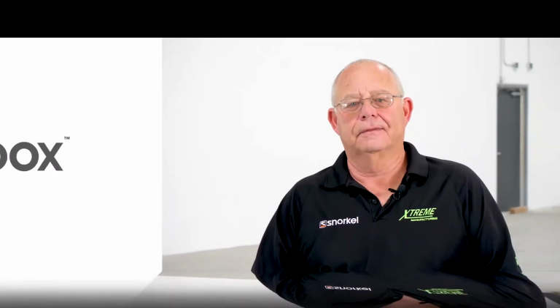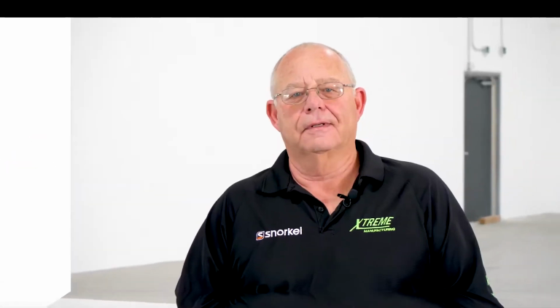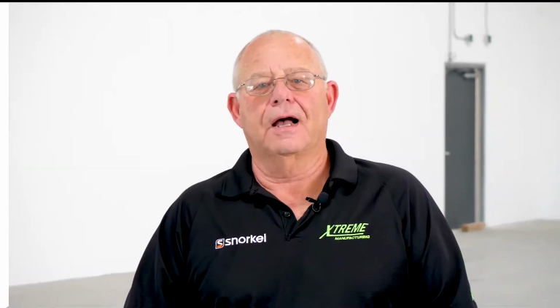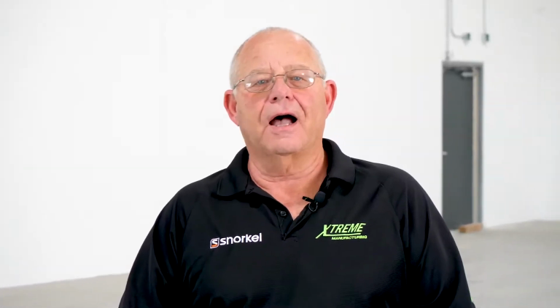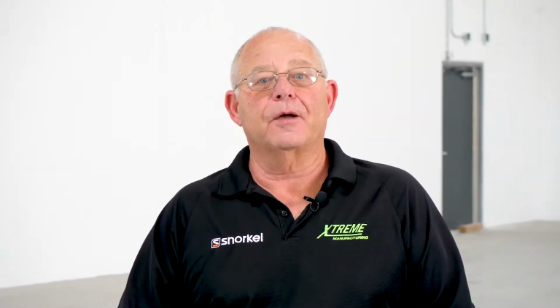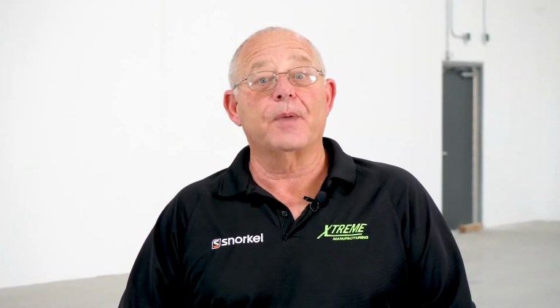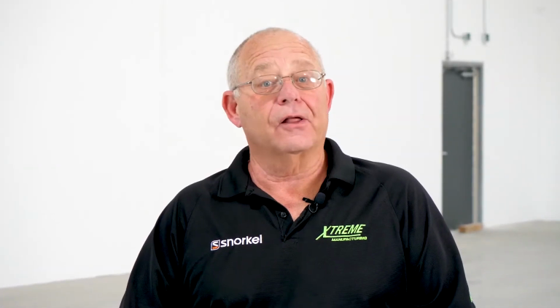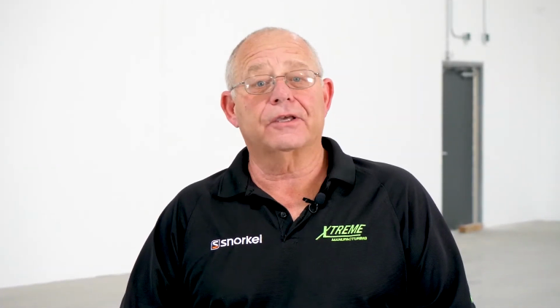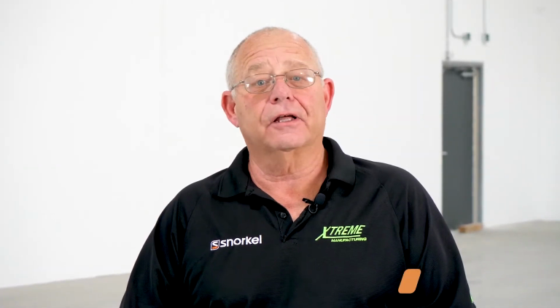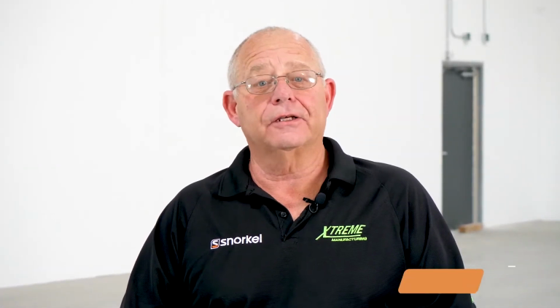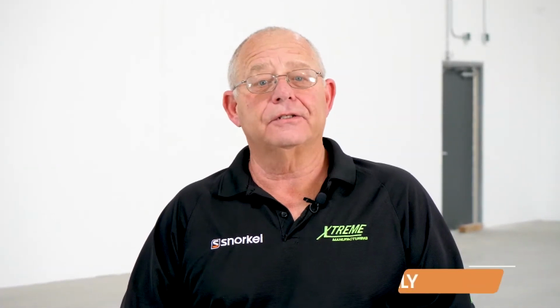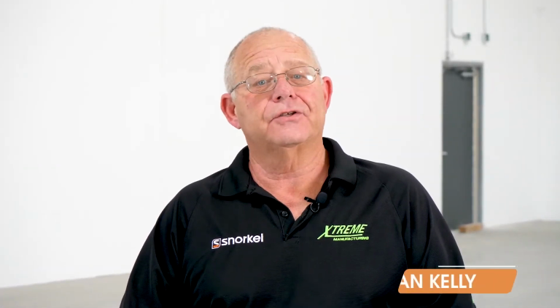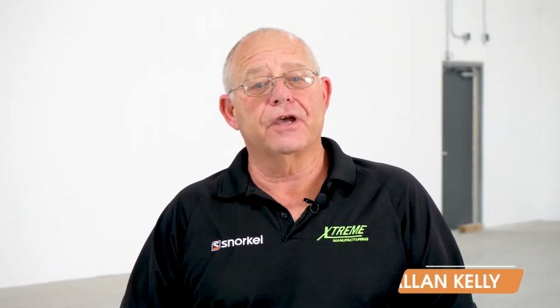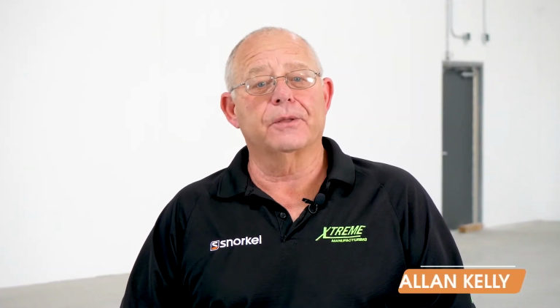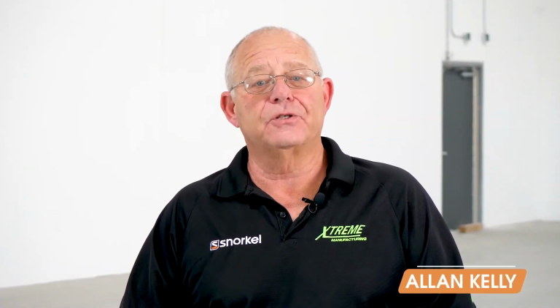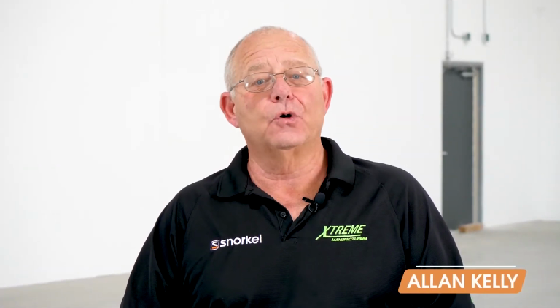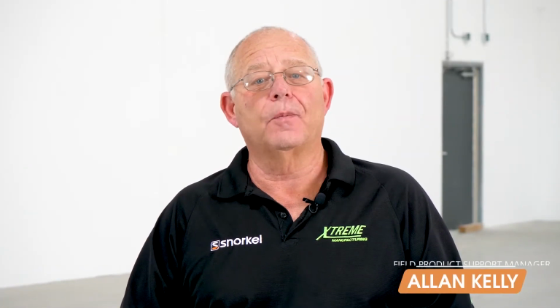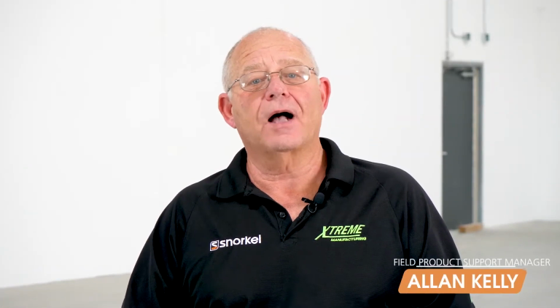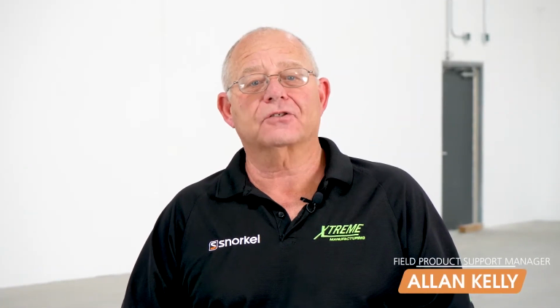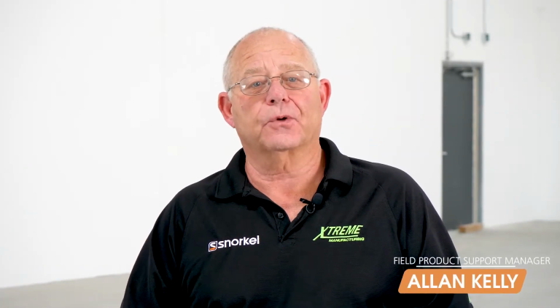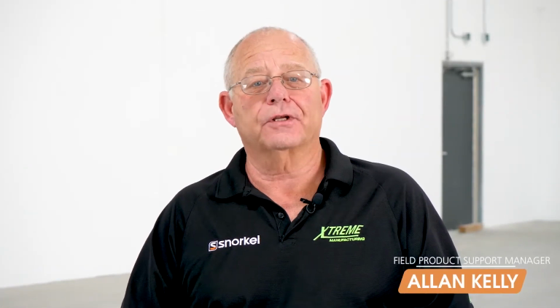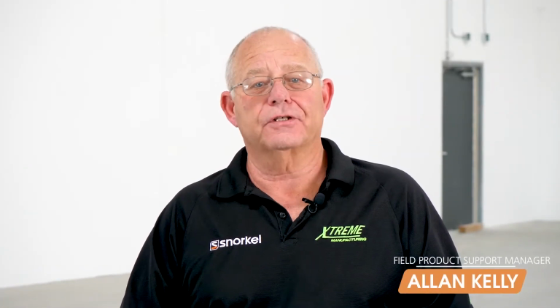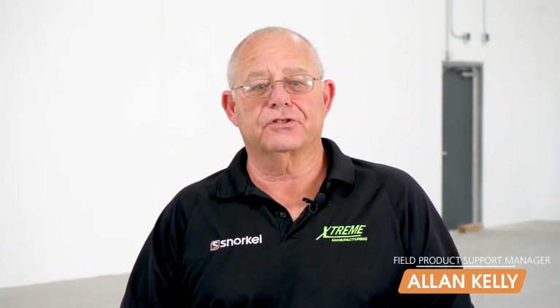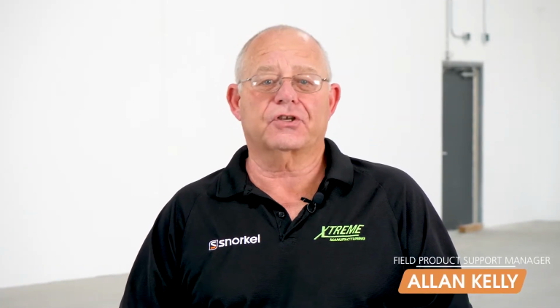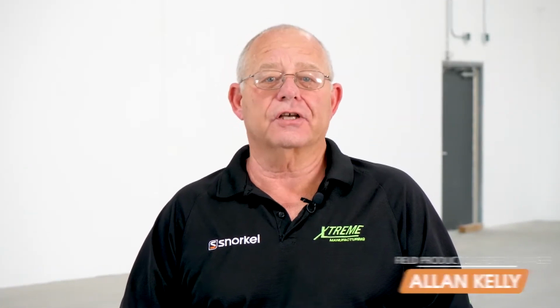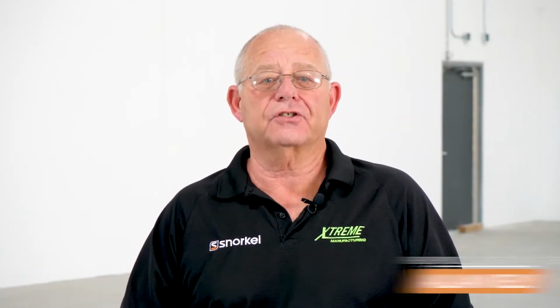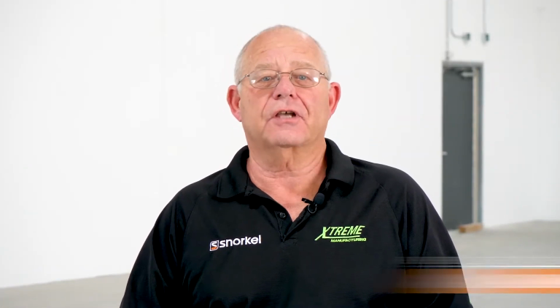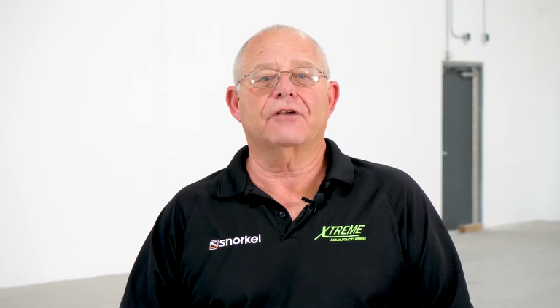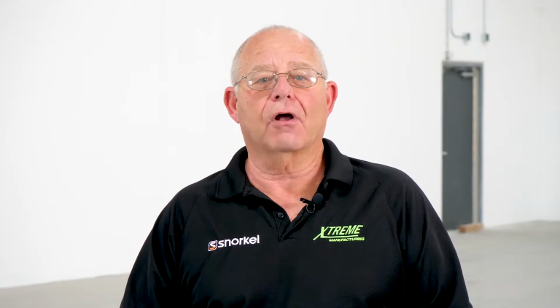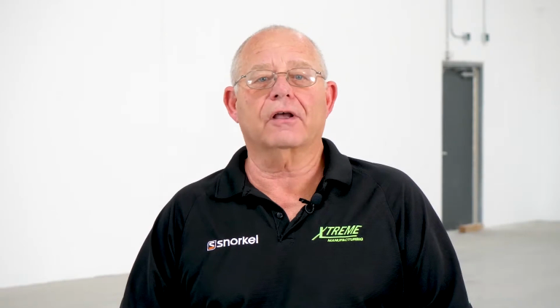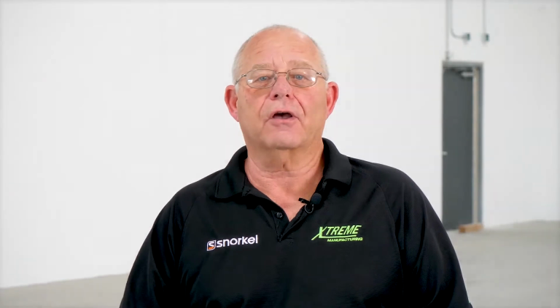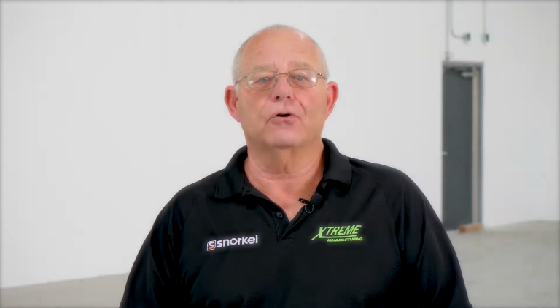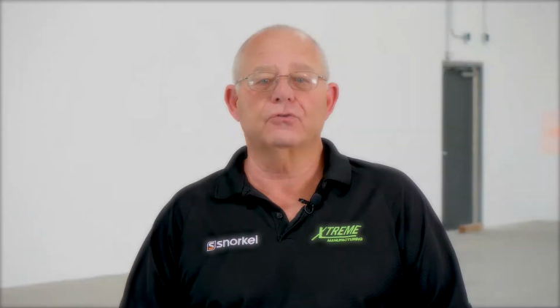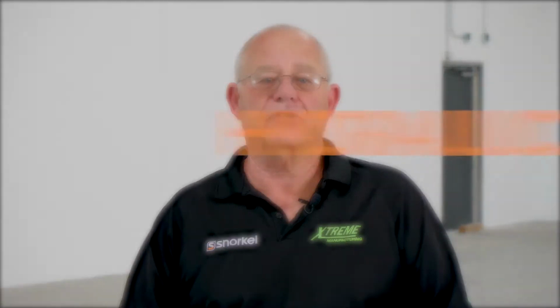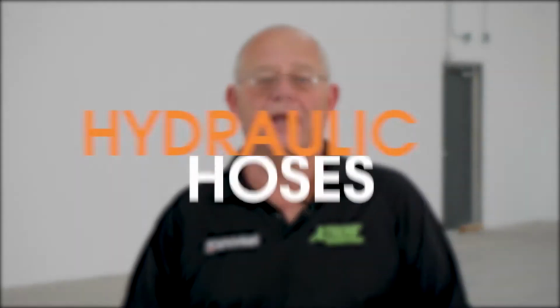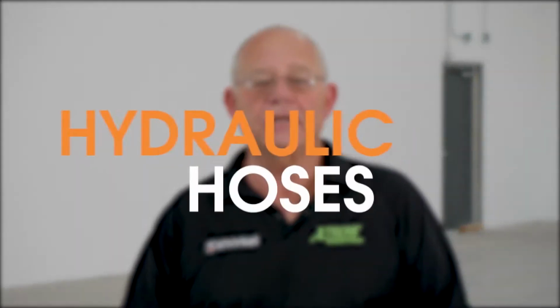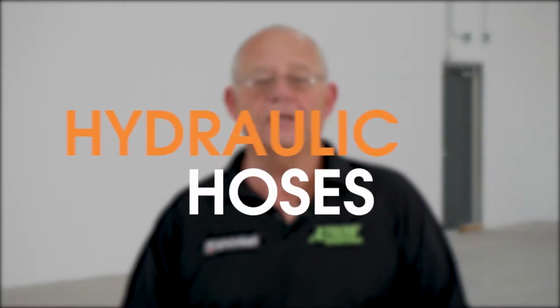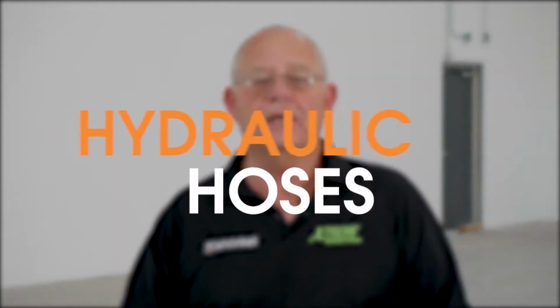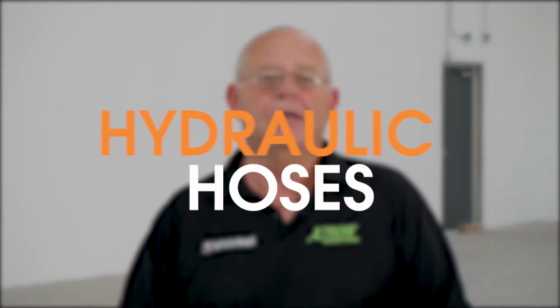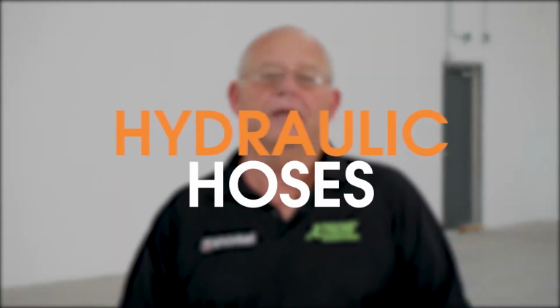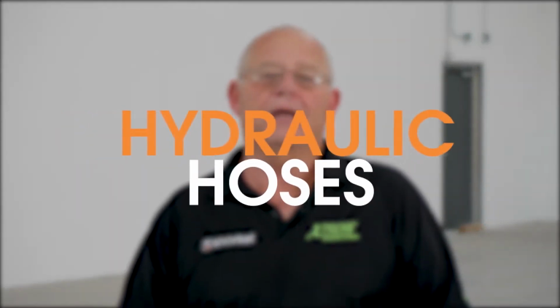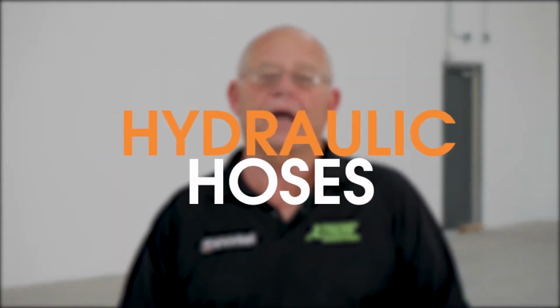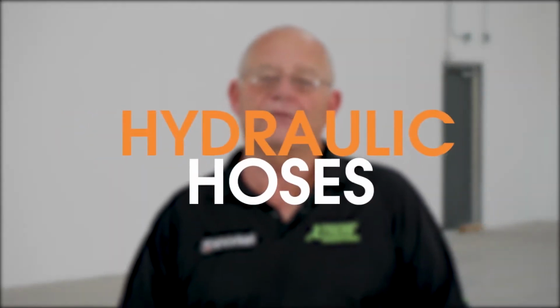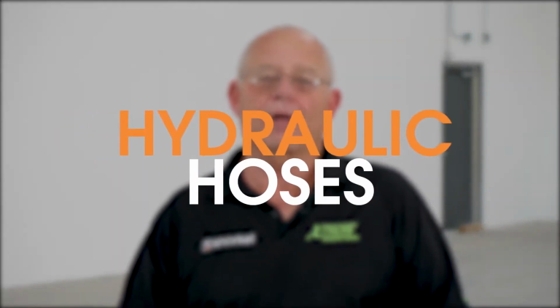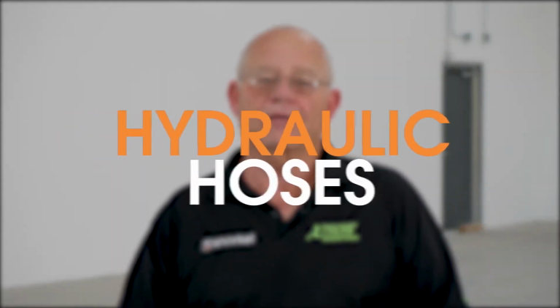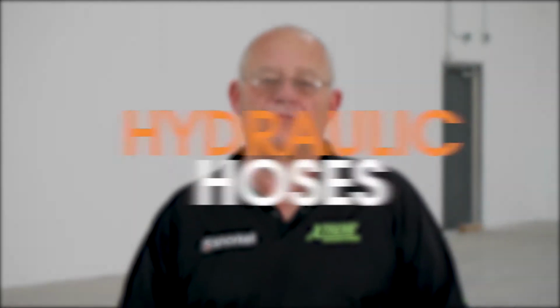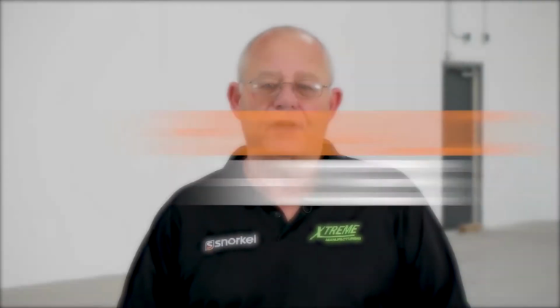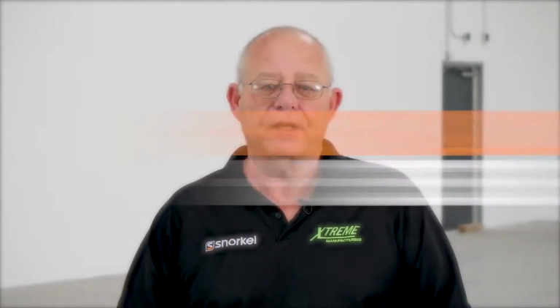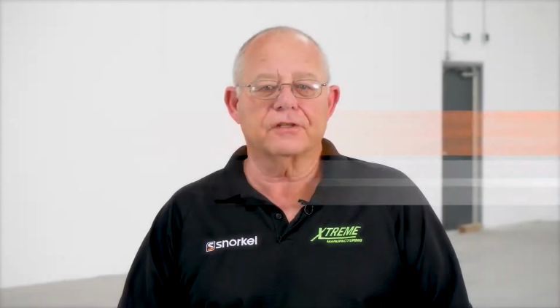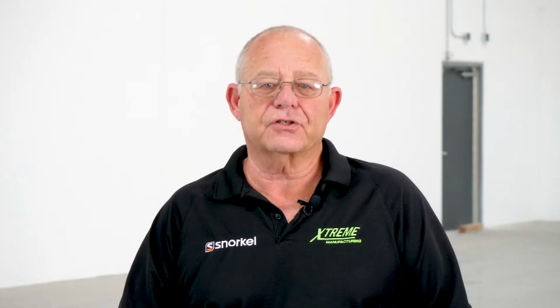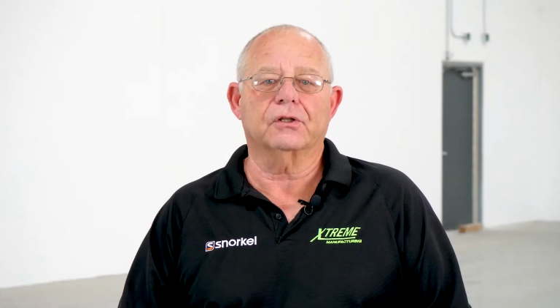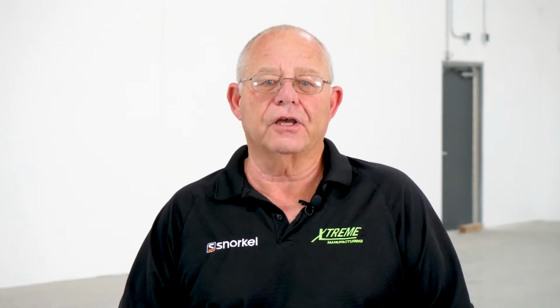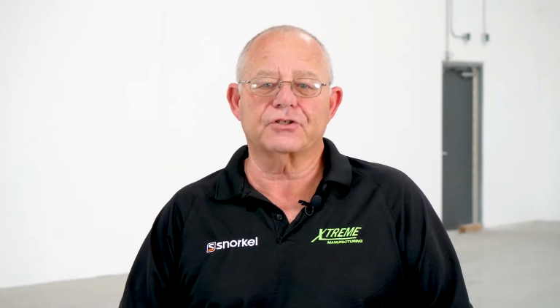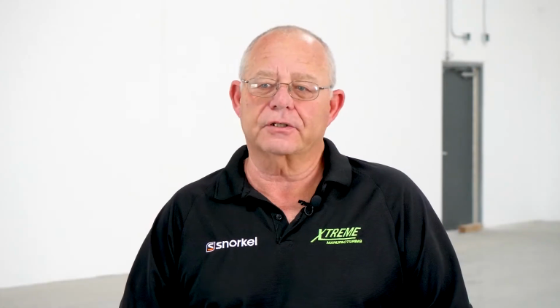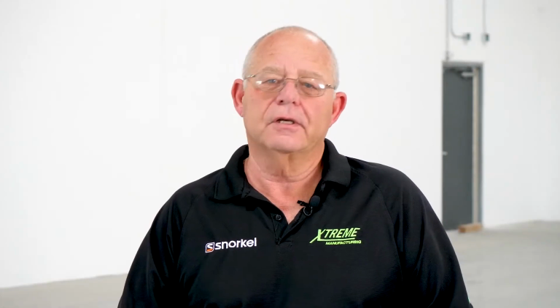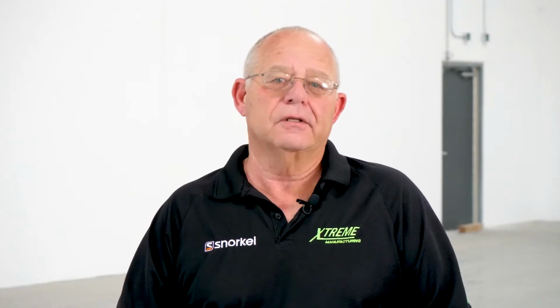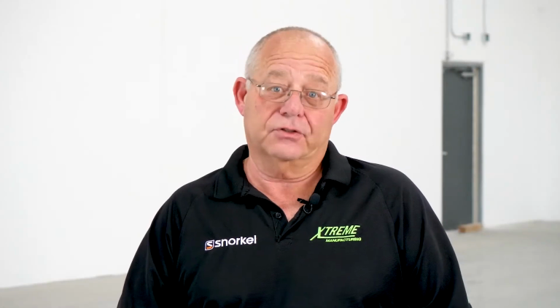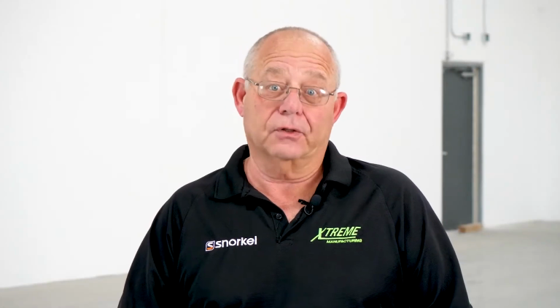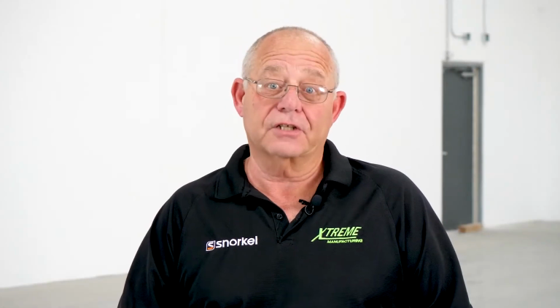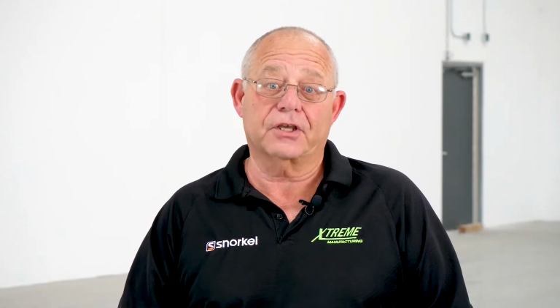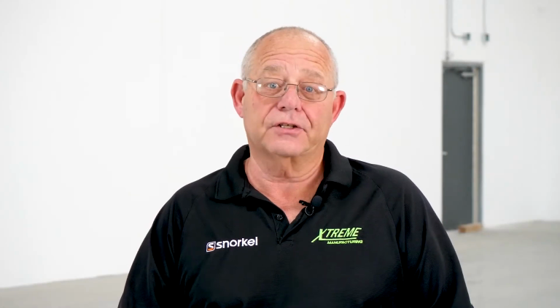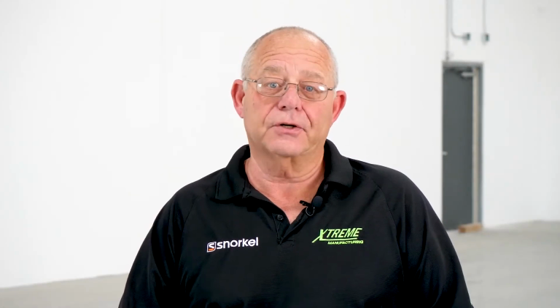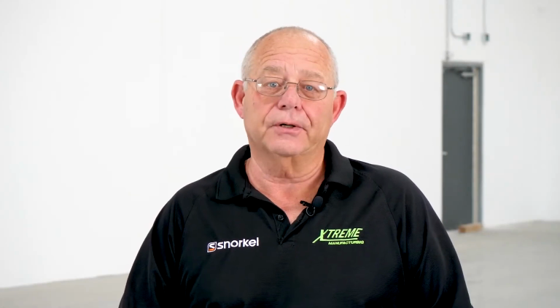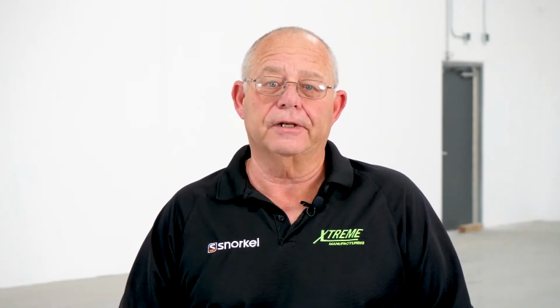Hi, I'm Alan Kelly. Today on The Toolbox, we're going to discuss hydraulic hose tightening and hydraulic fitting installation. So let's get to it.